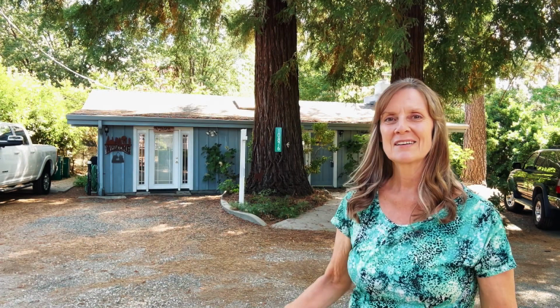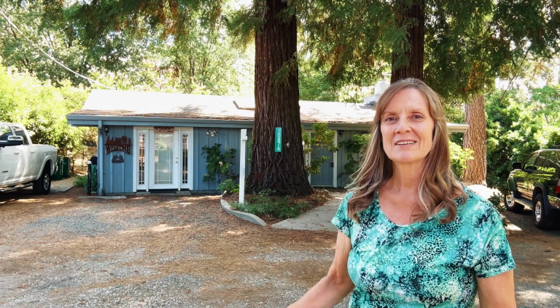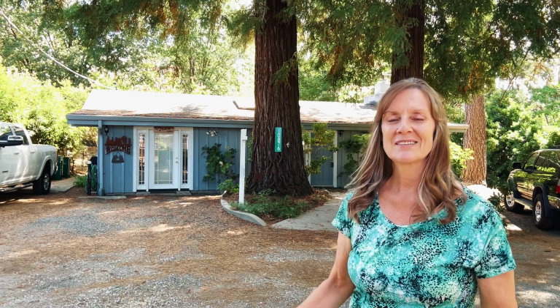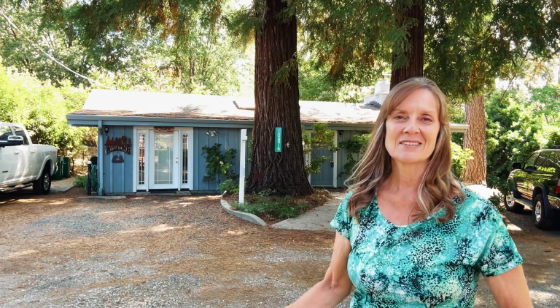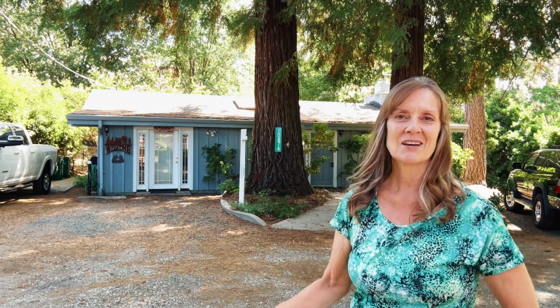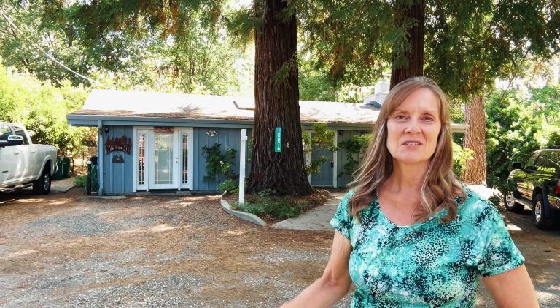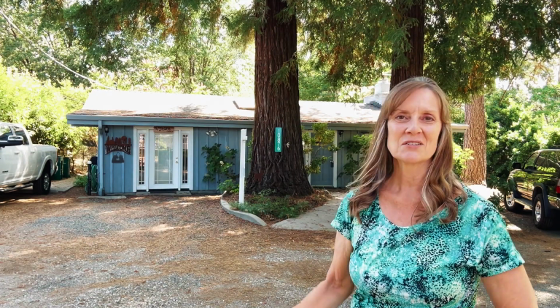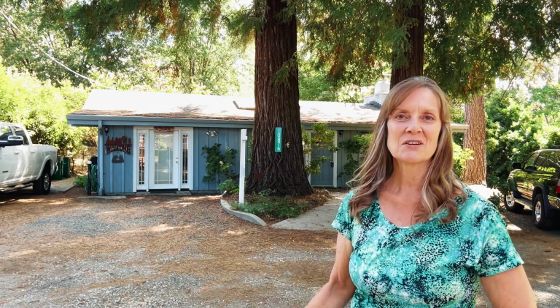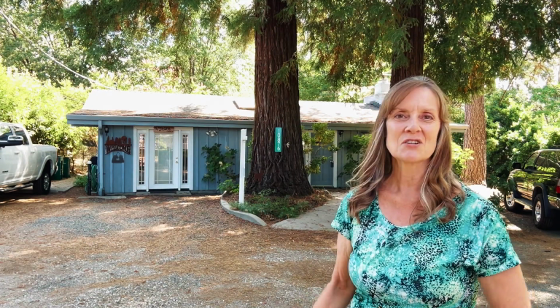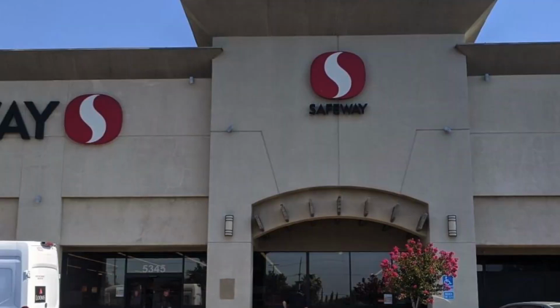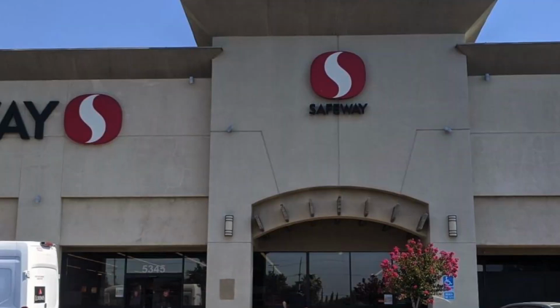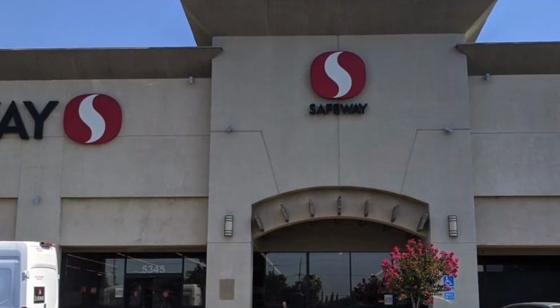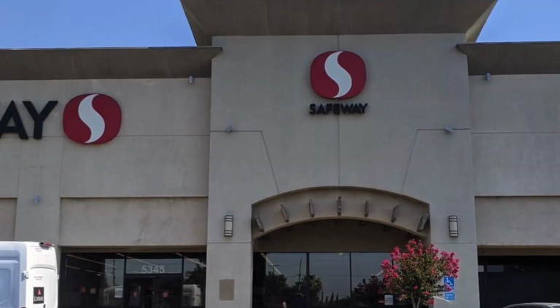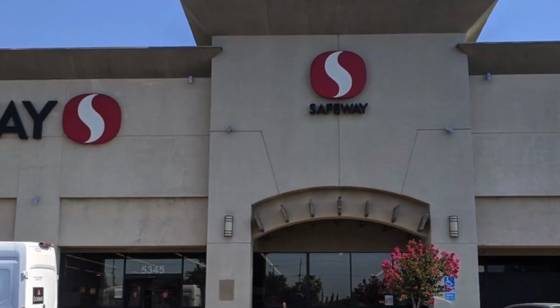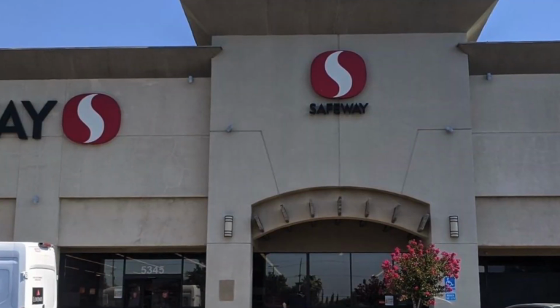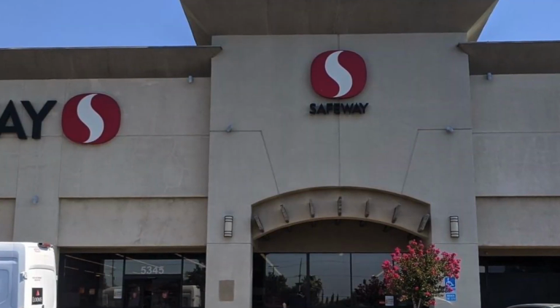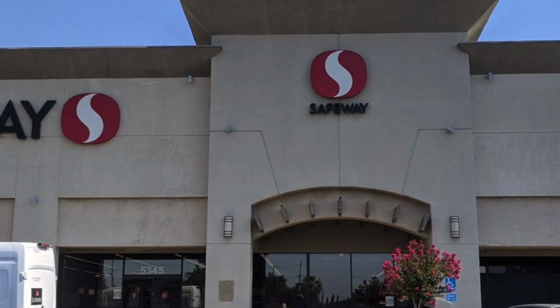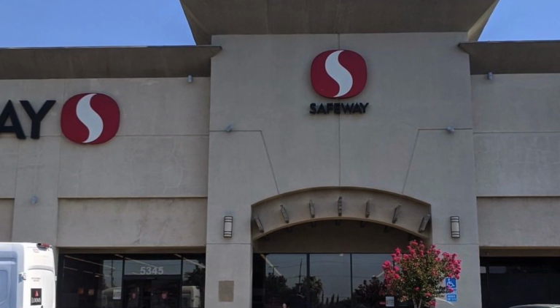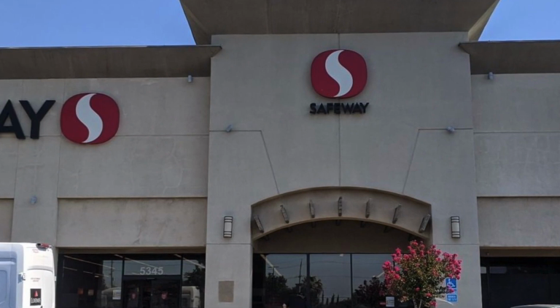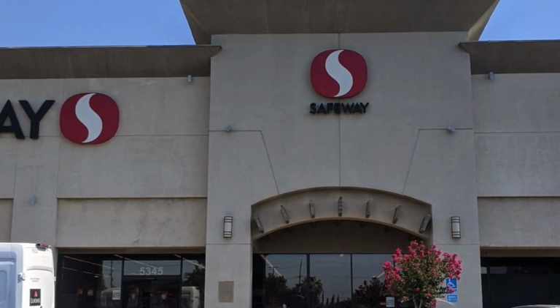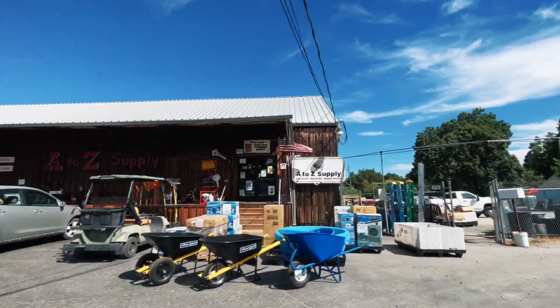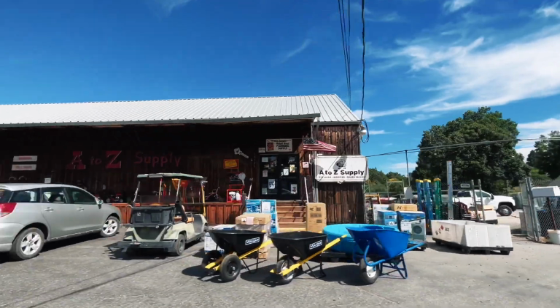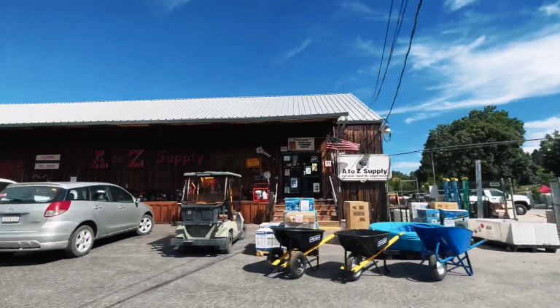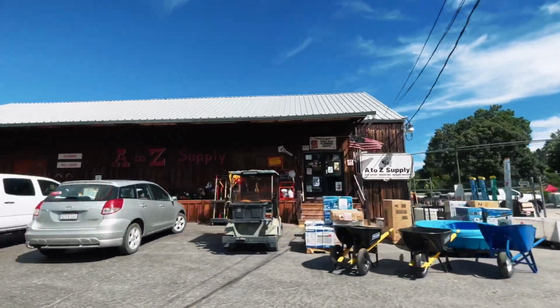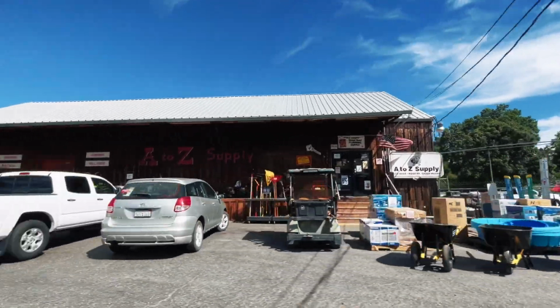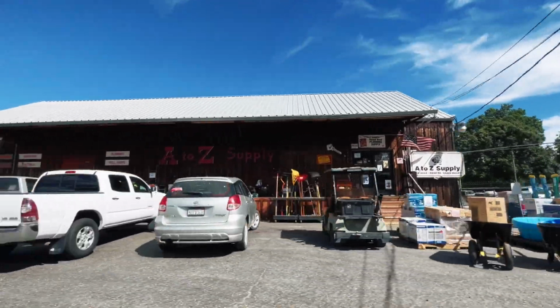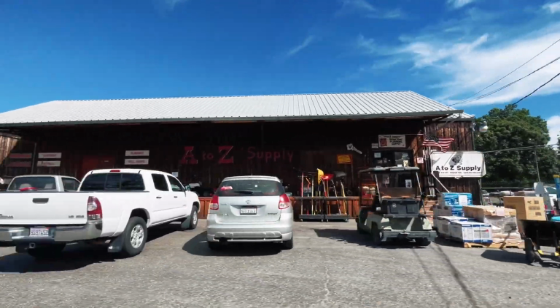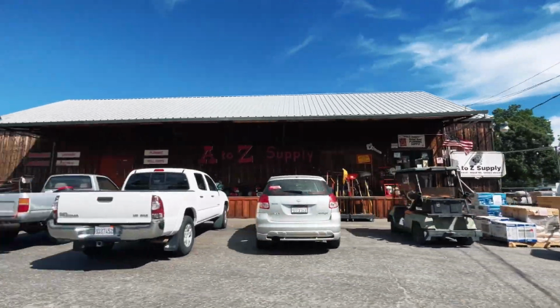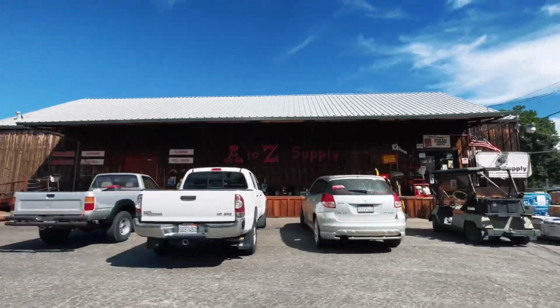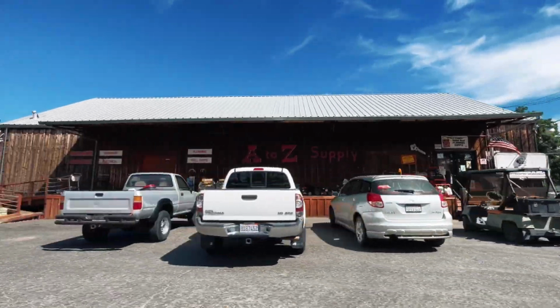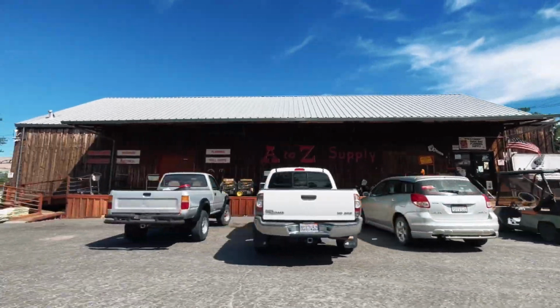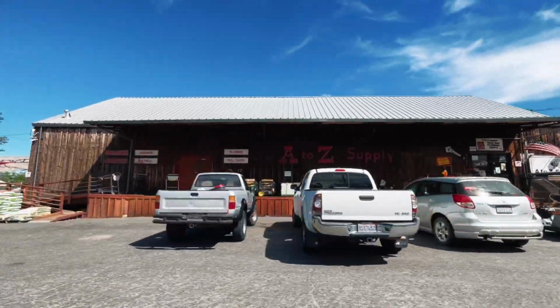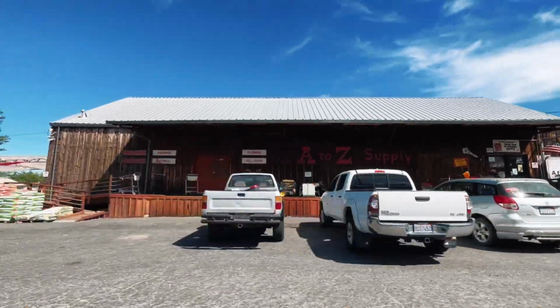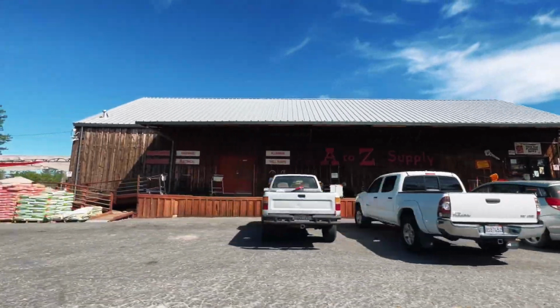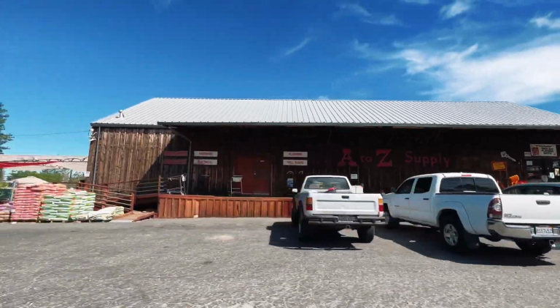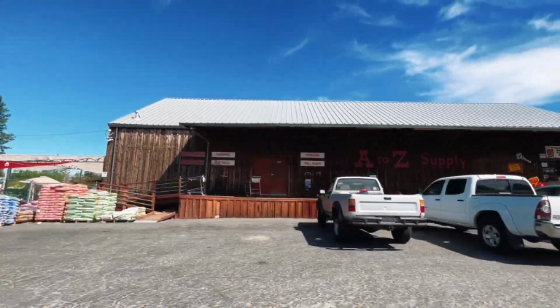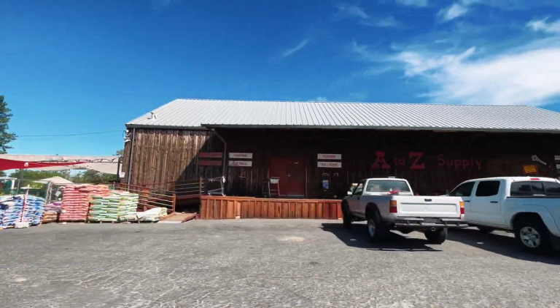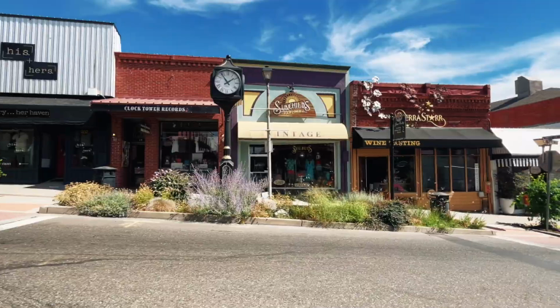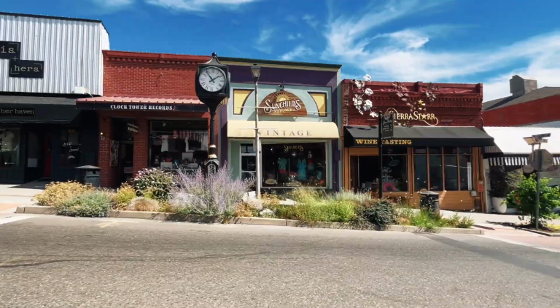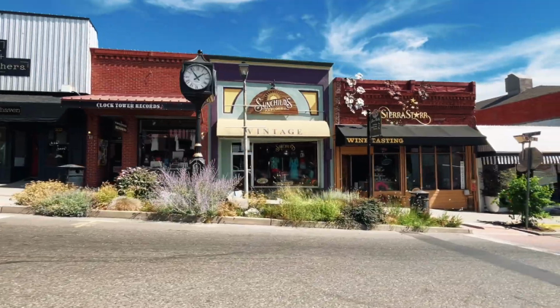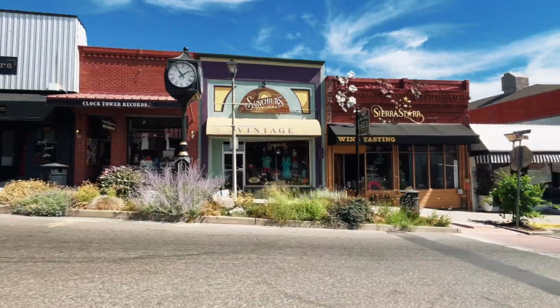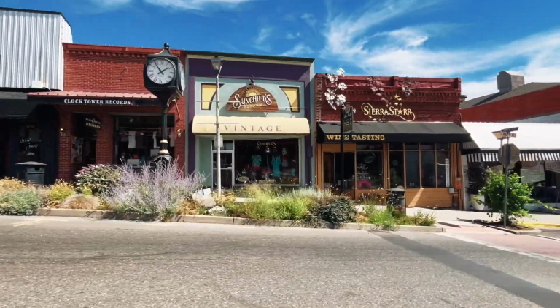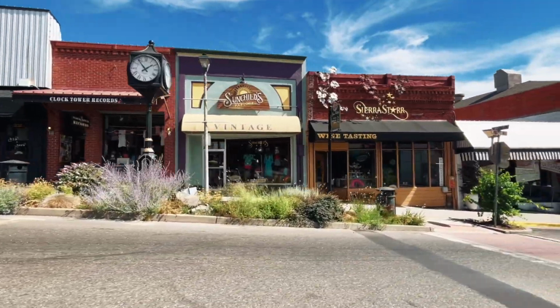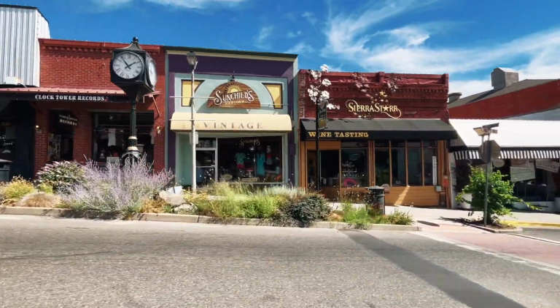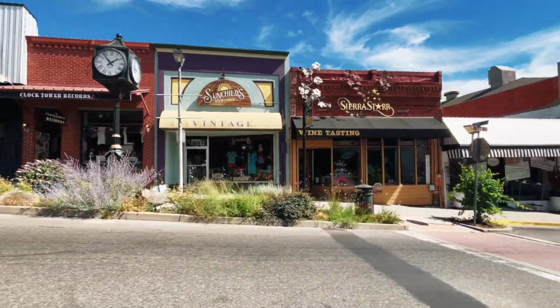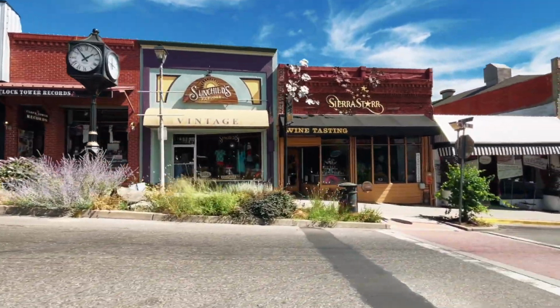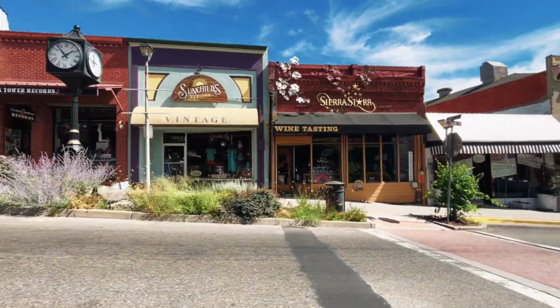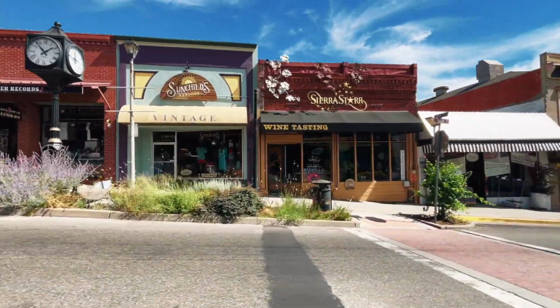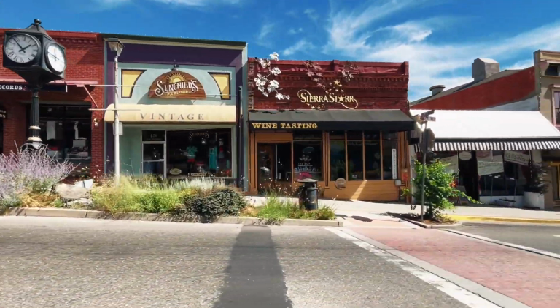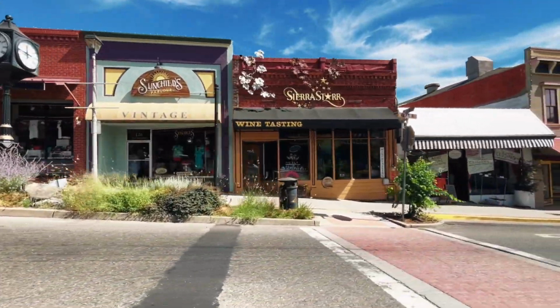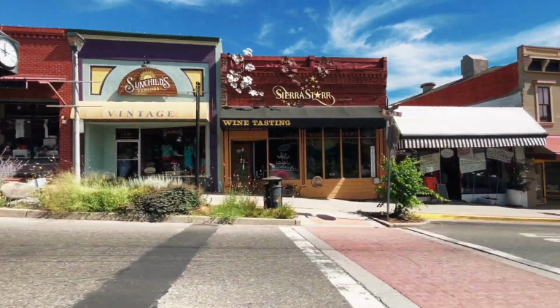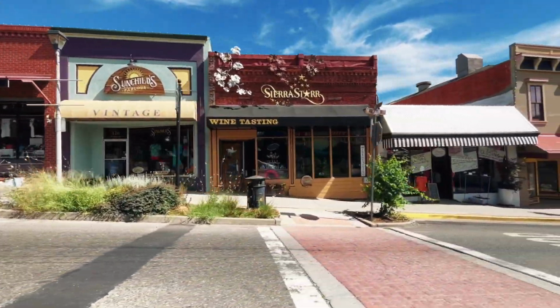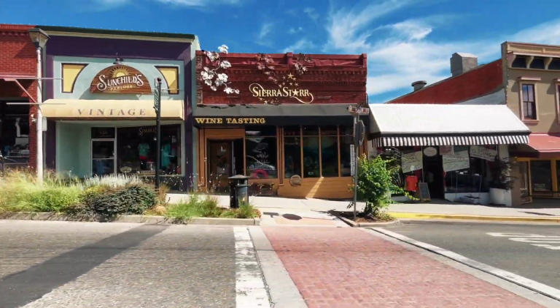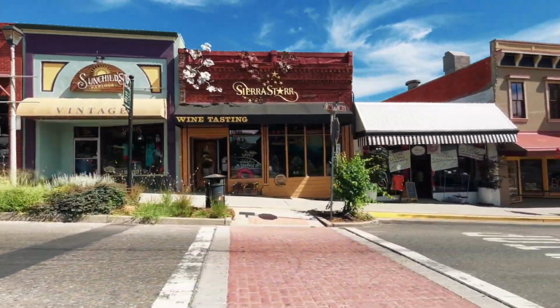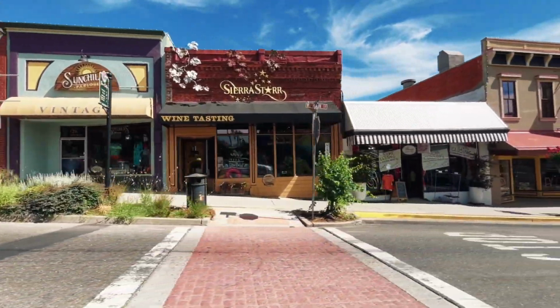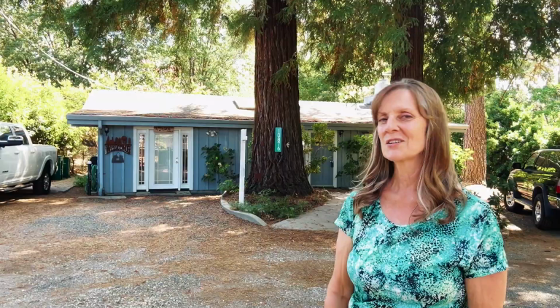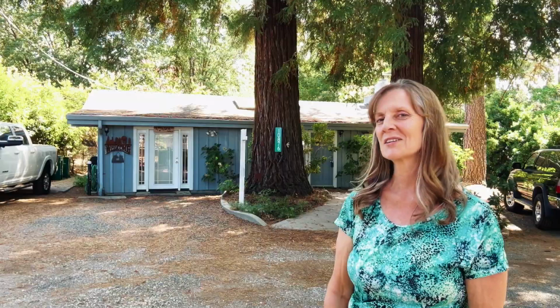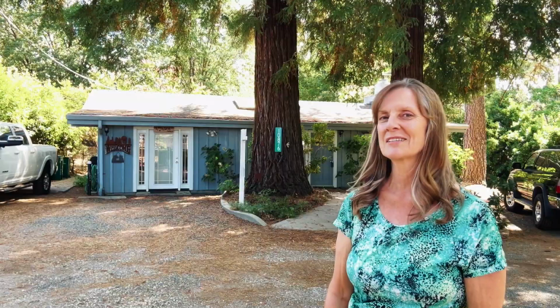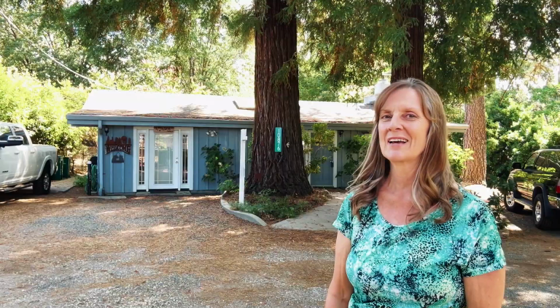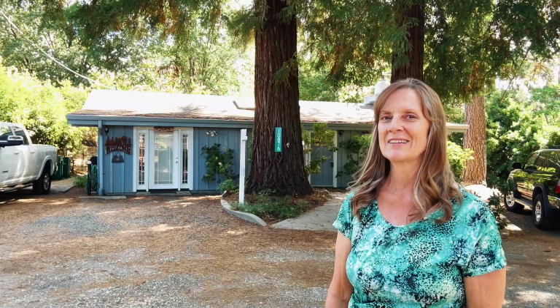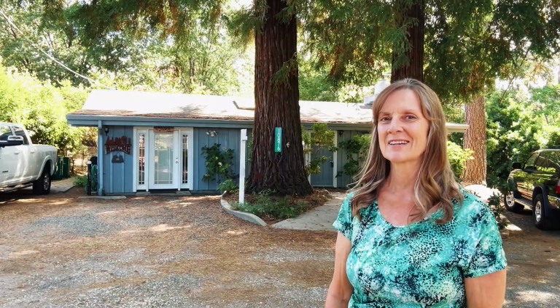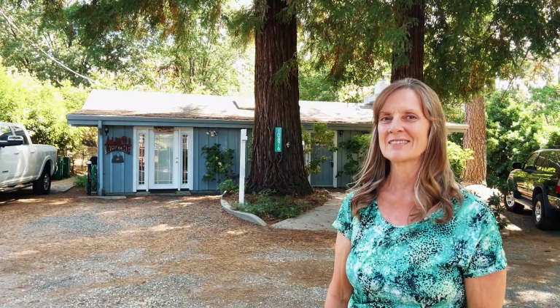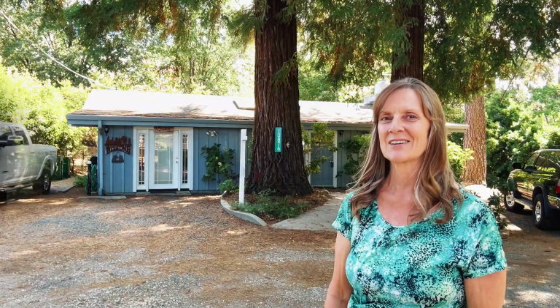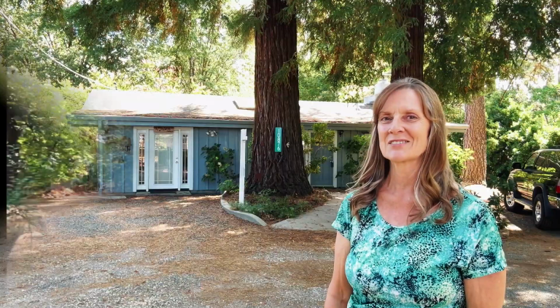This house is near a Safeway Shopping Center, a feed store, and just minutes from downtown Grass Valley. Let's go look at that next house.